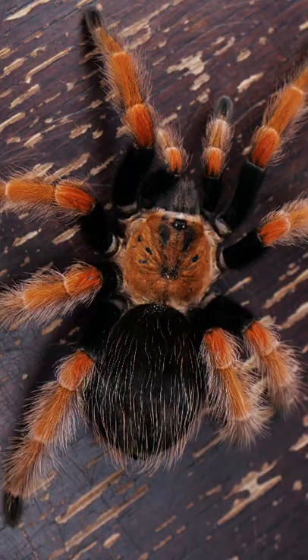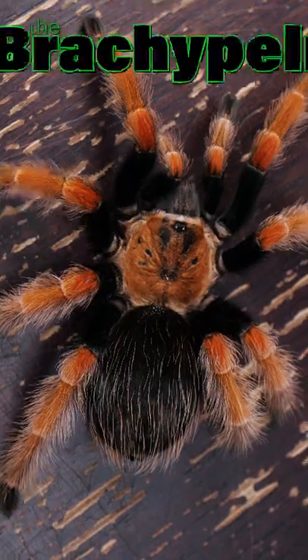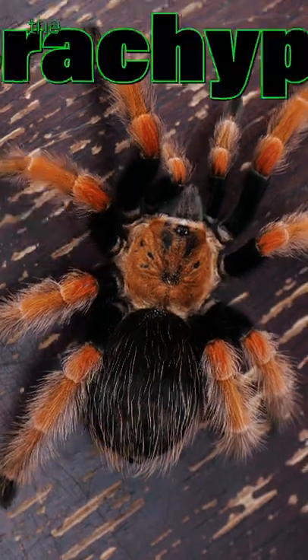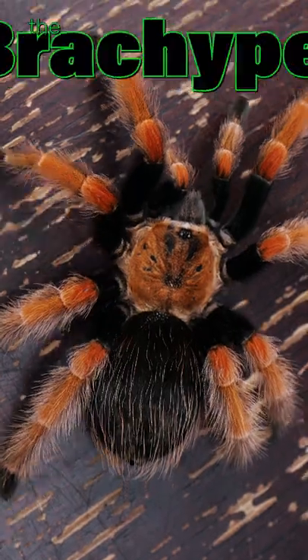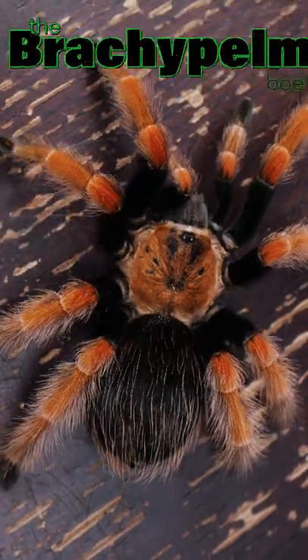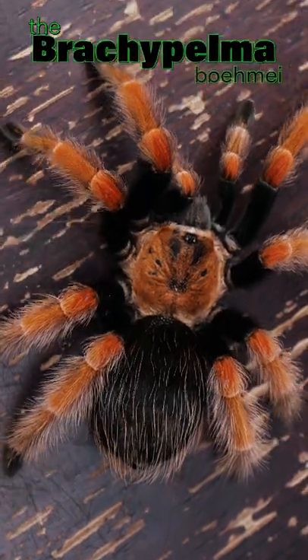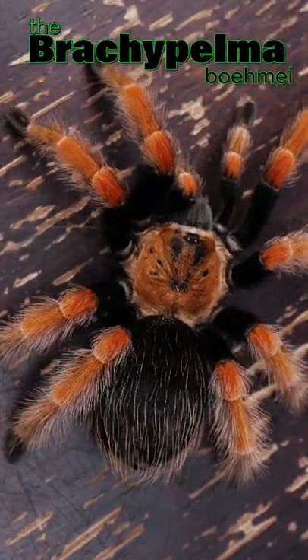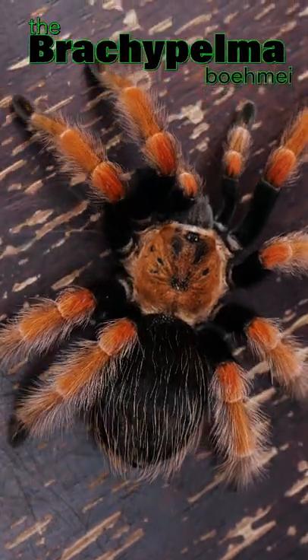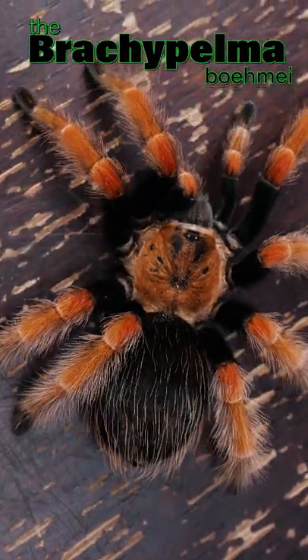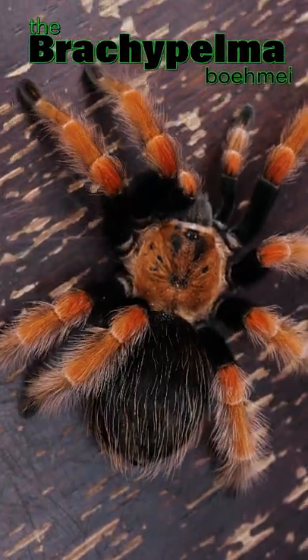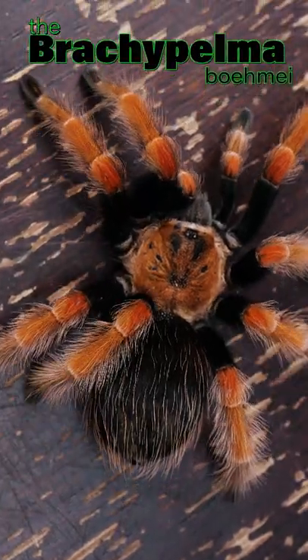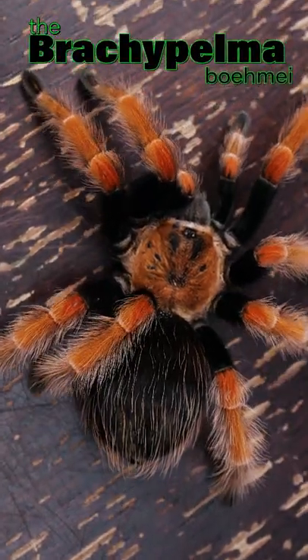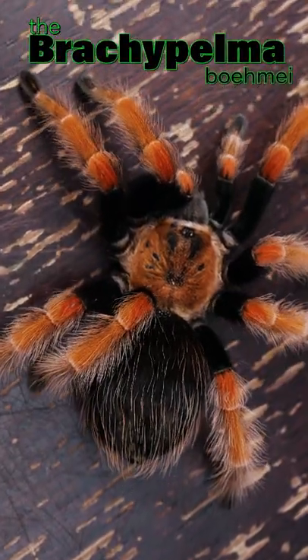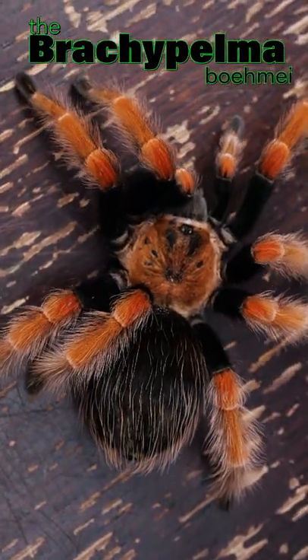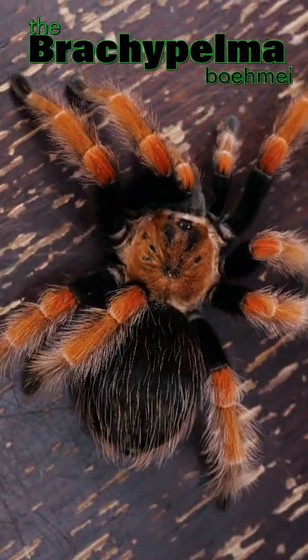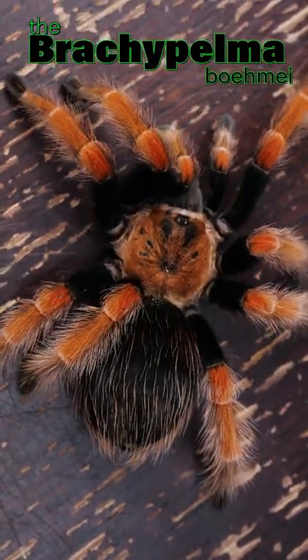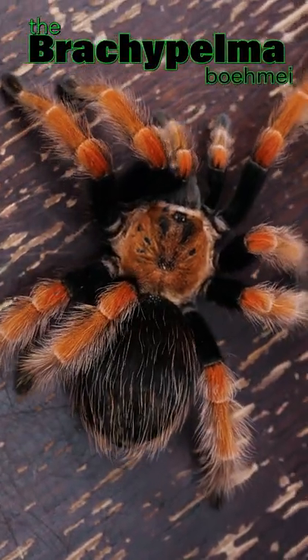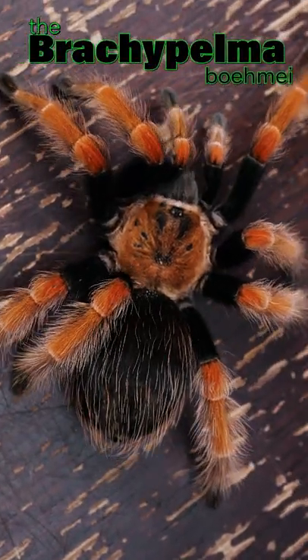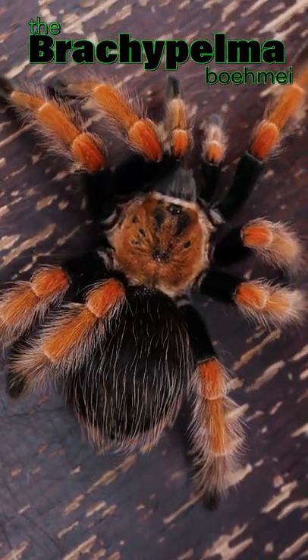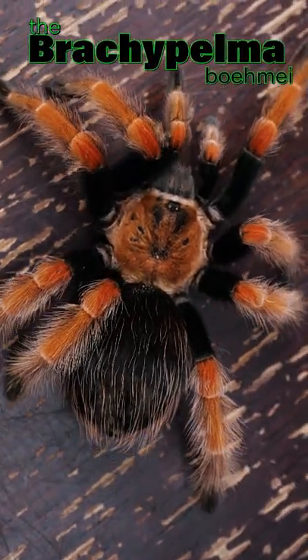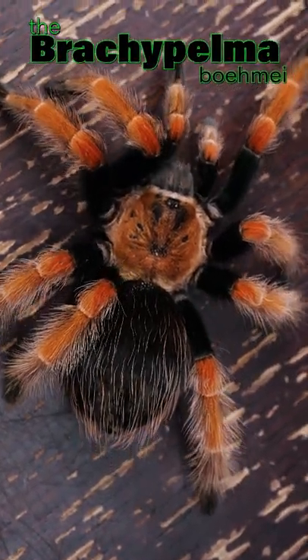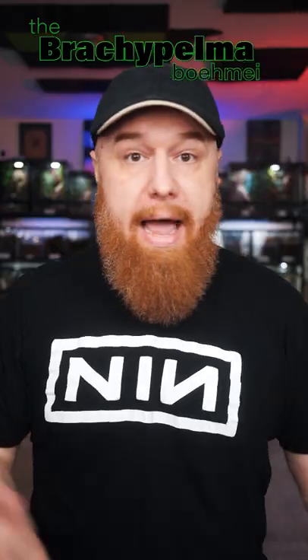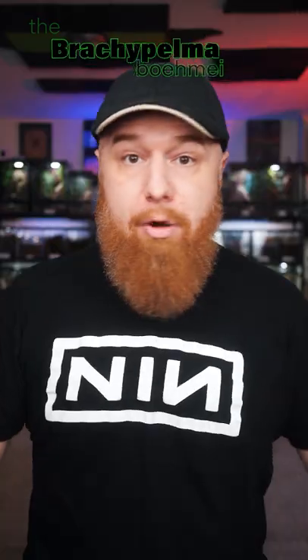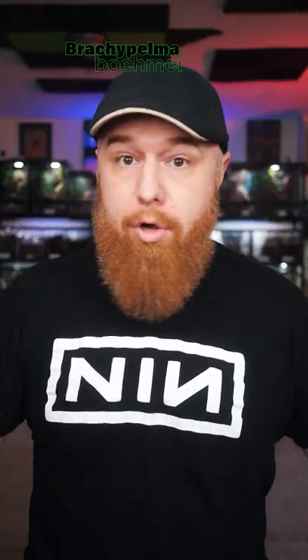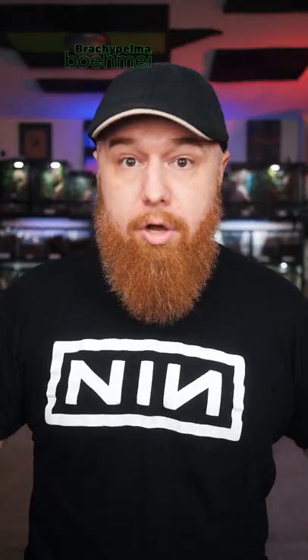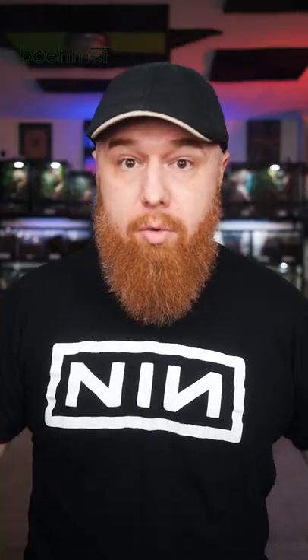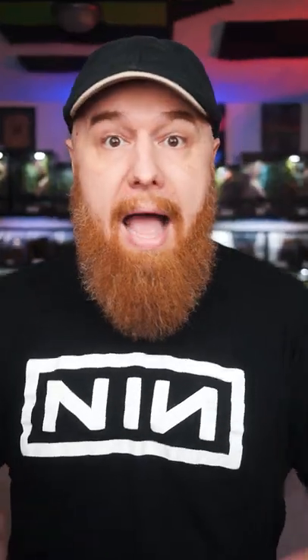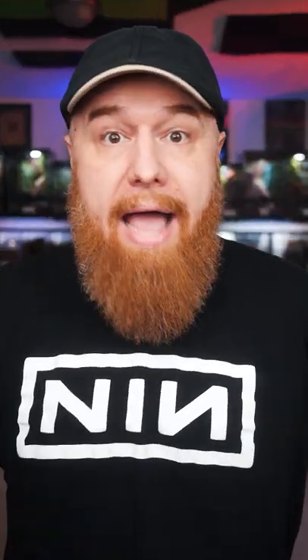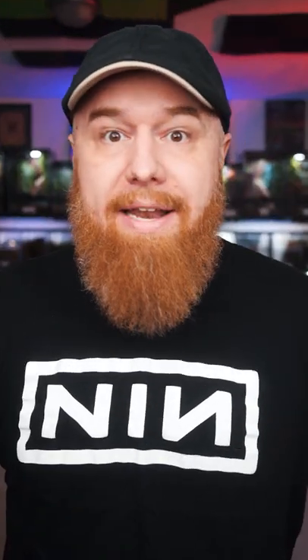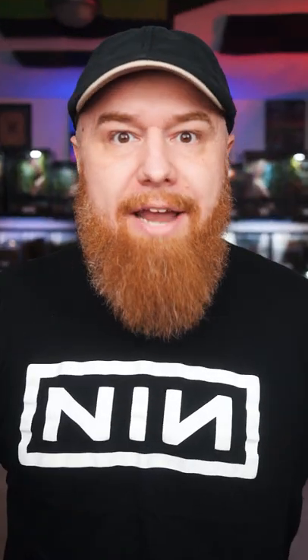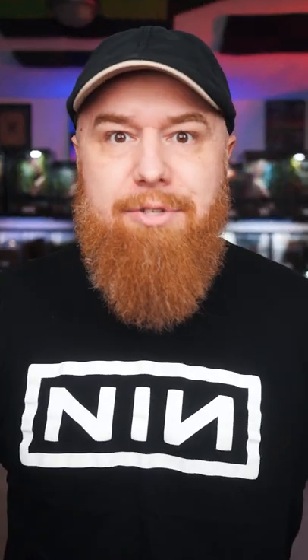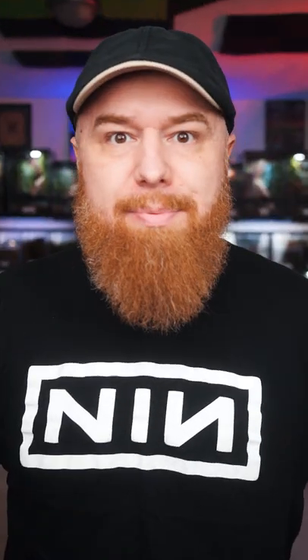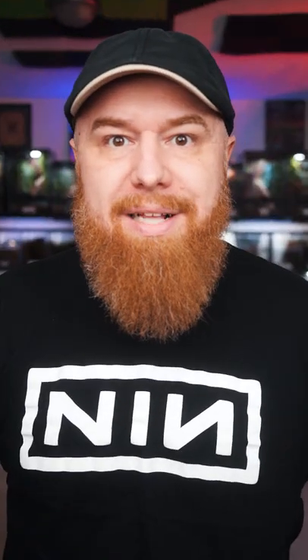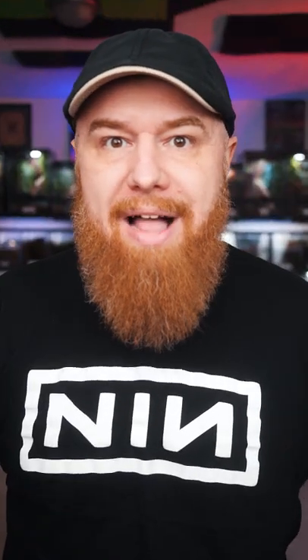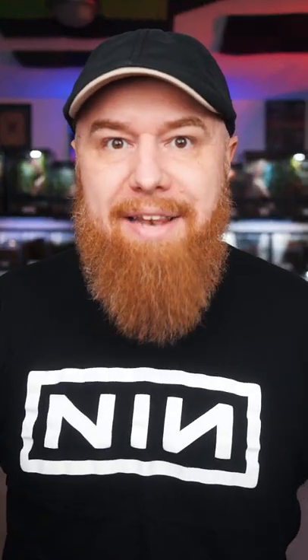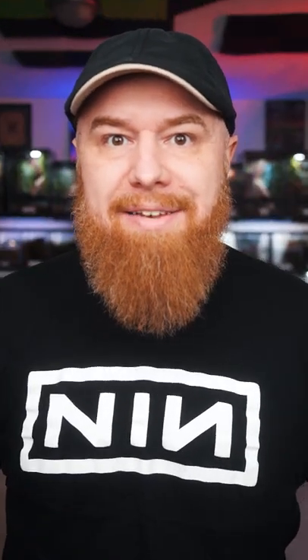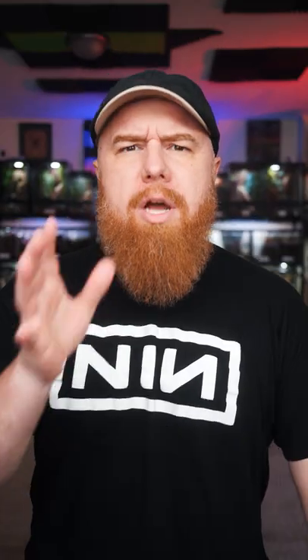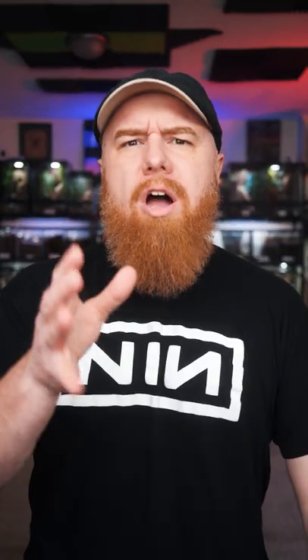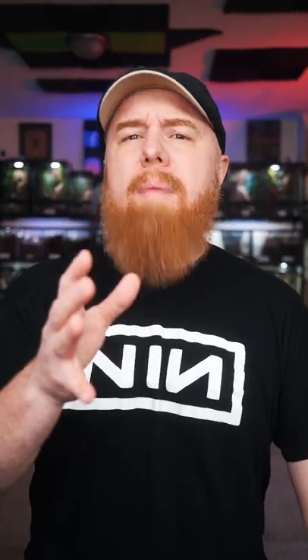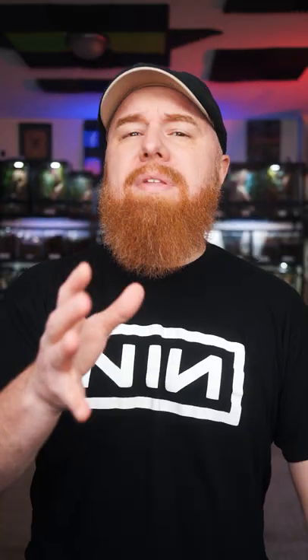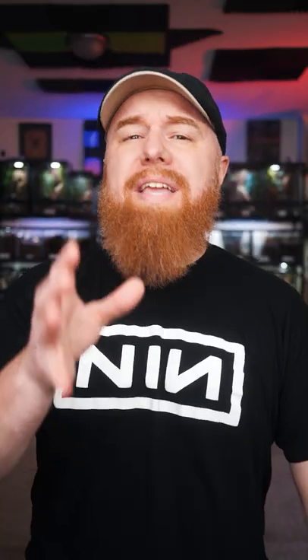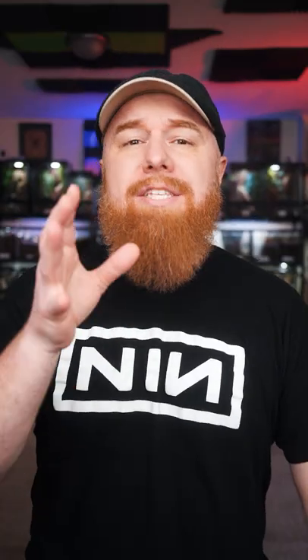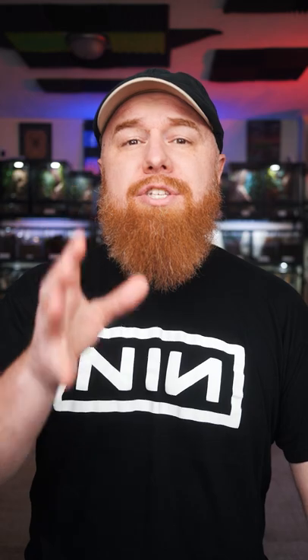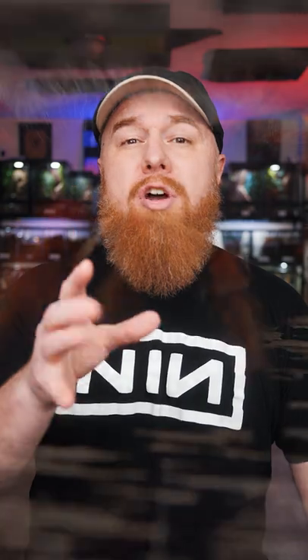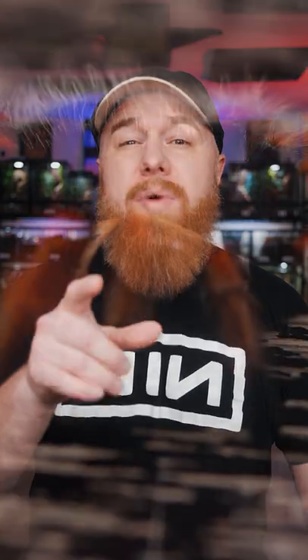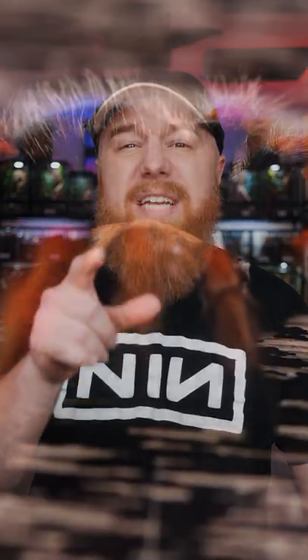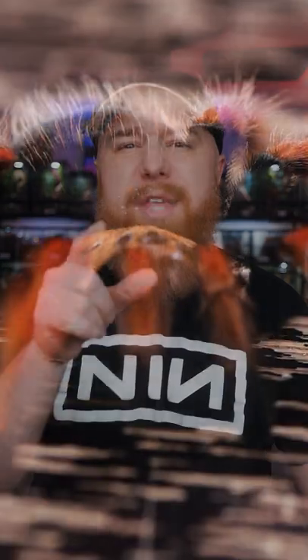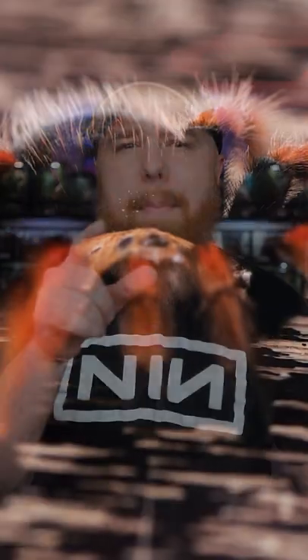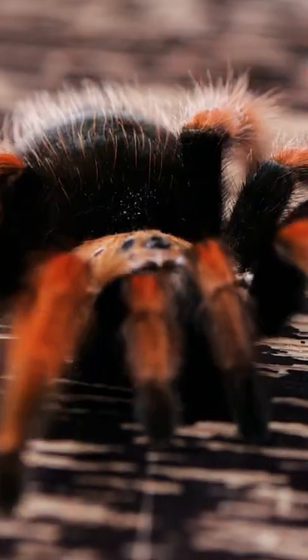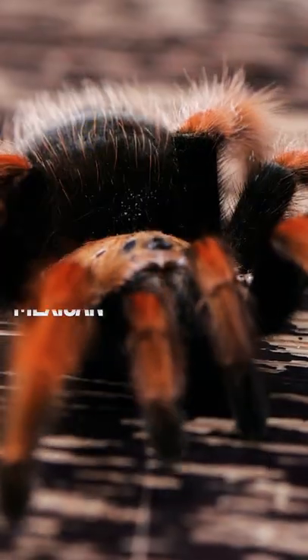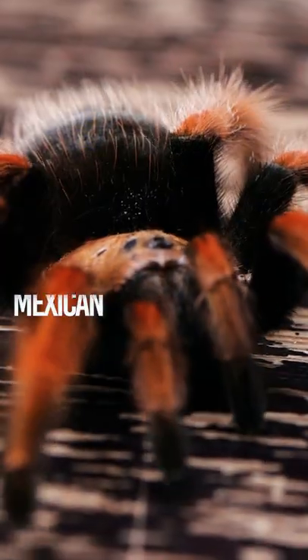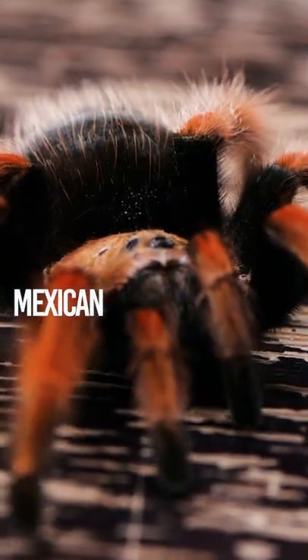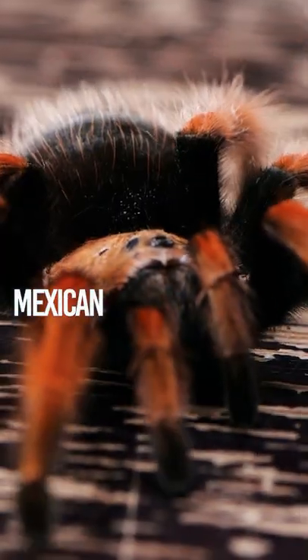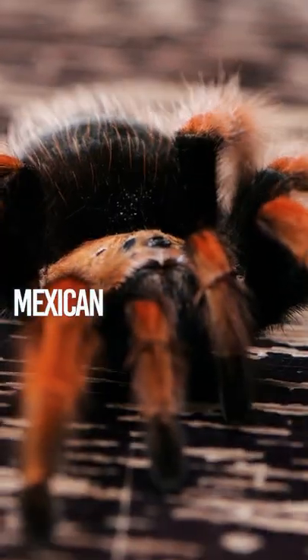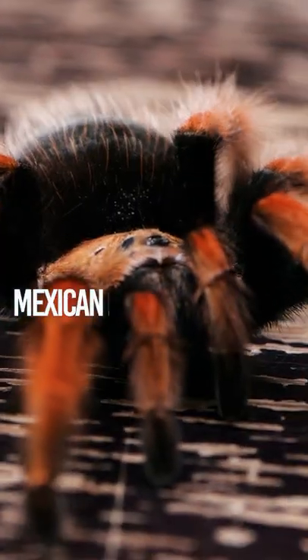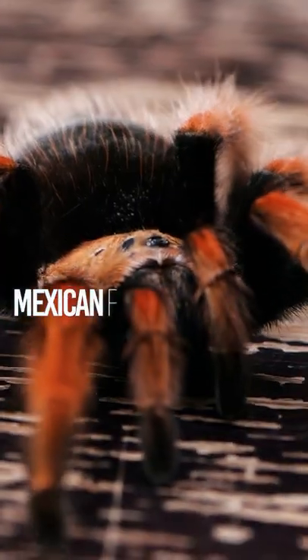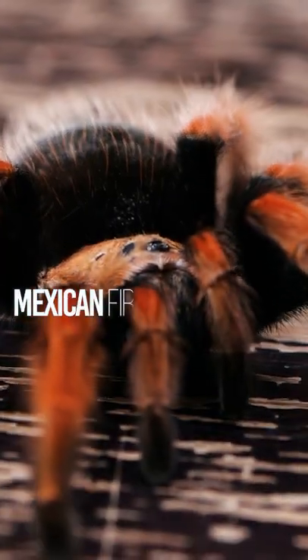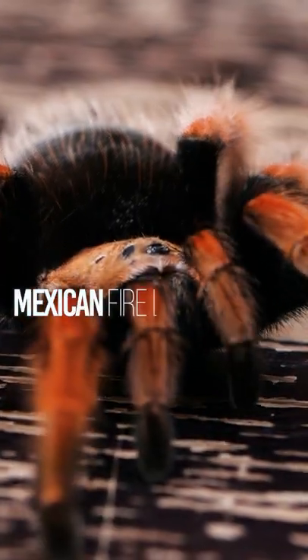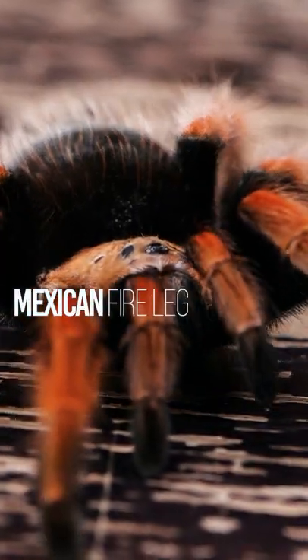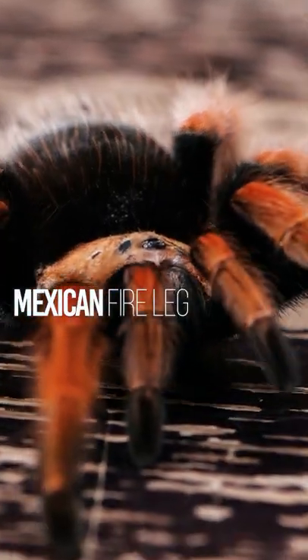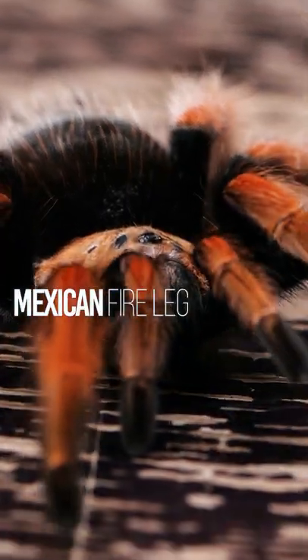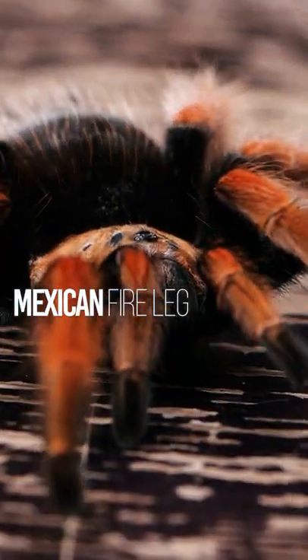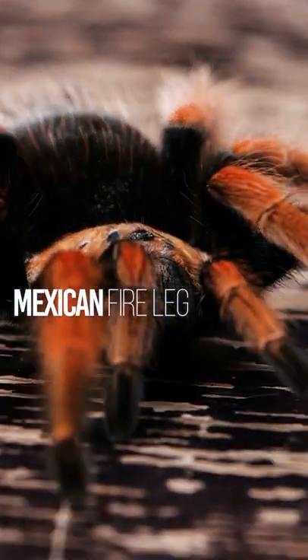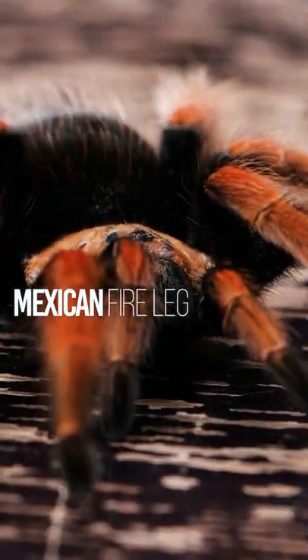Brachypelma baimi or bohemi — I don't know, I don't speak Latin. But commonly it's known as the Mexican Fireleg Tarantula.